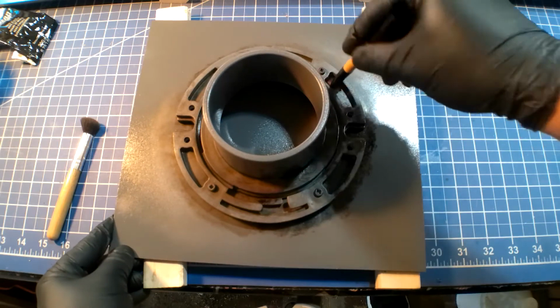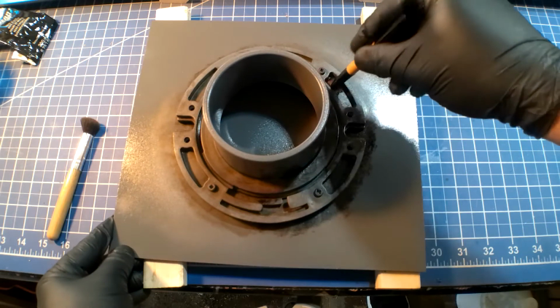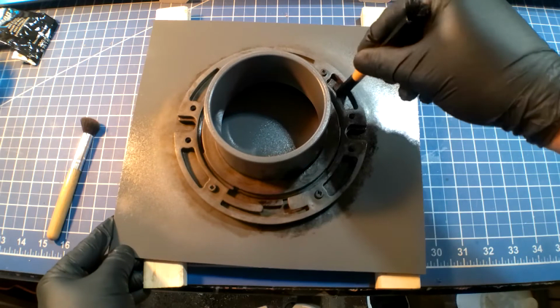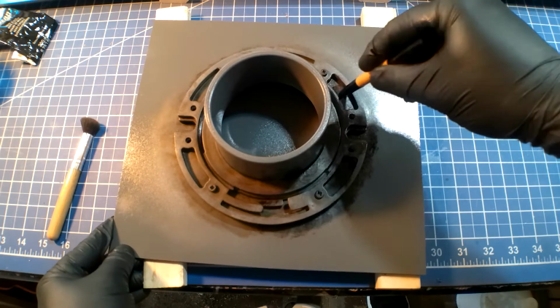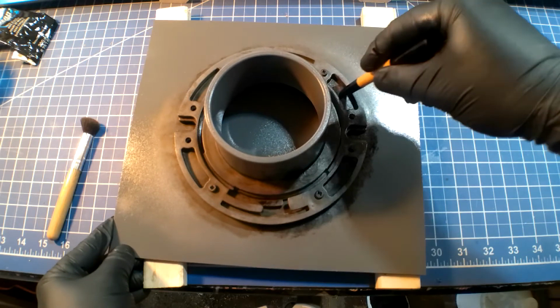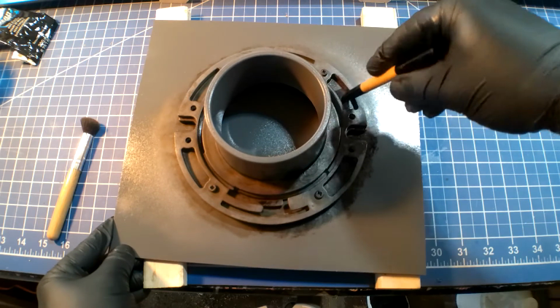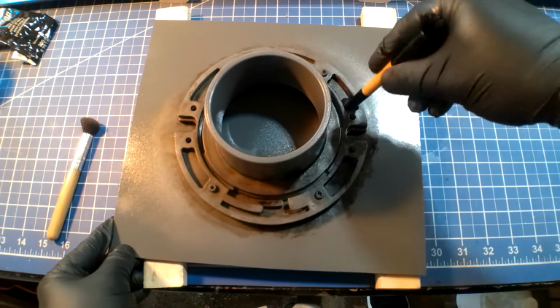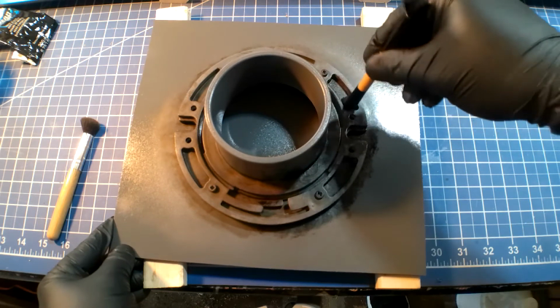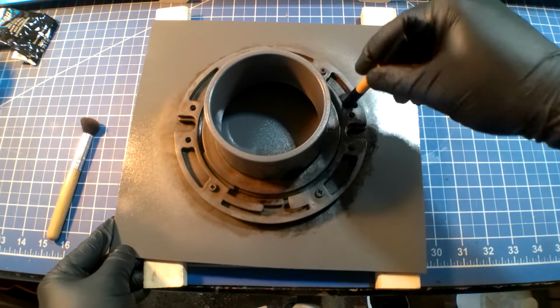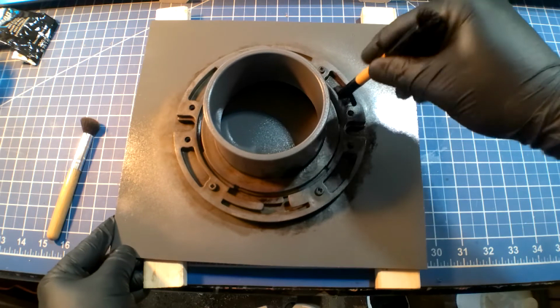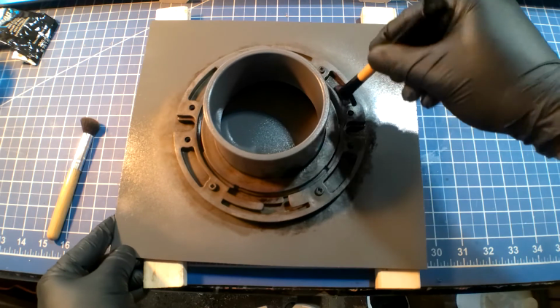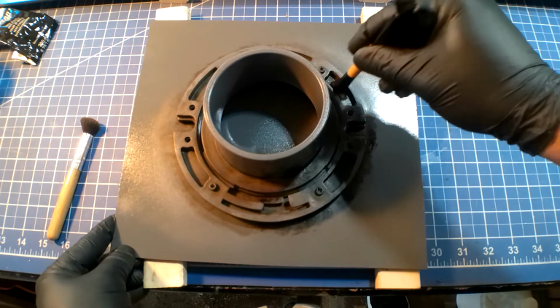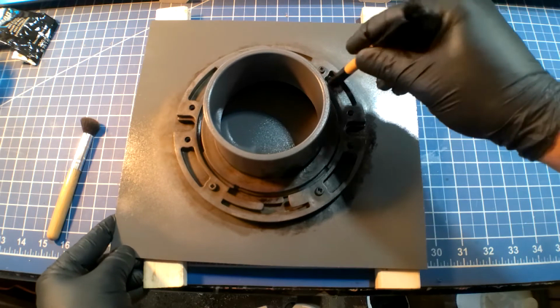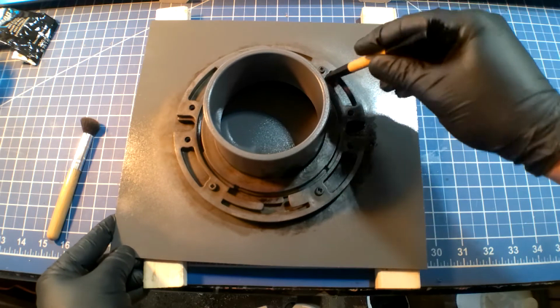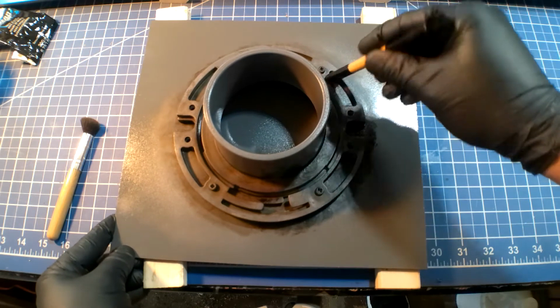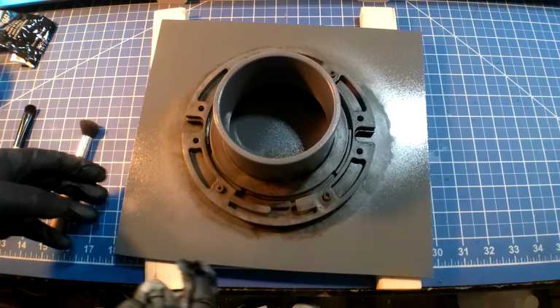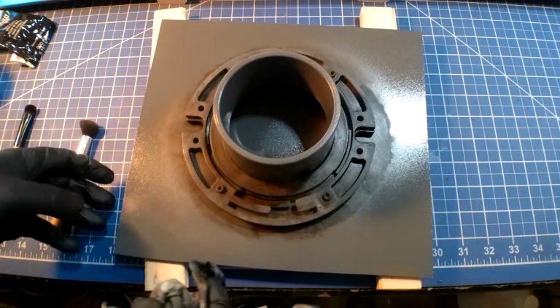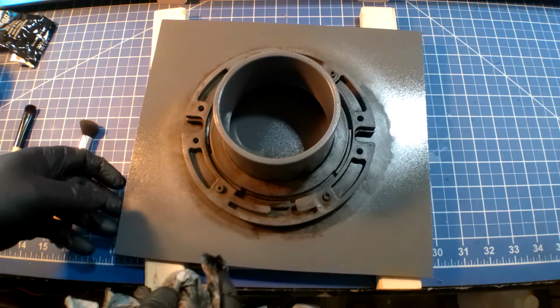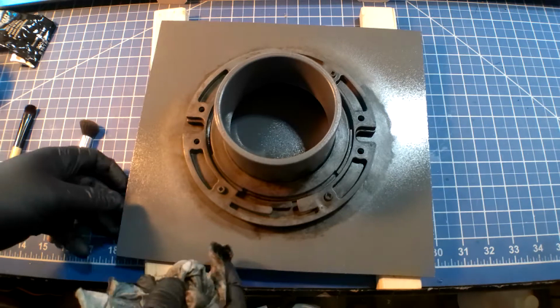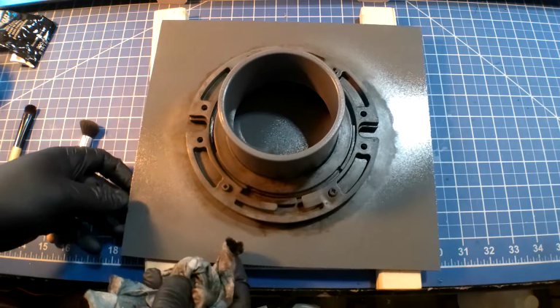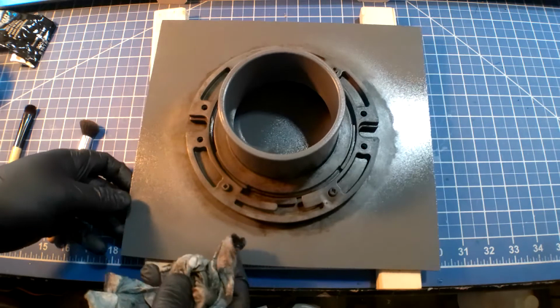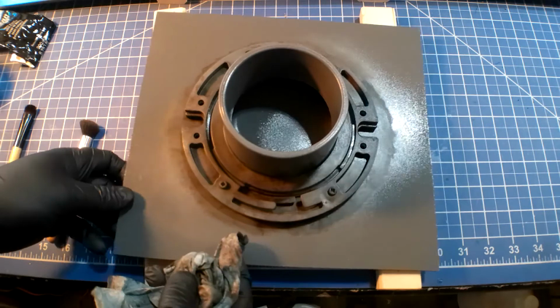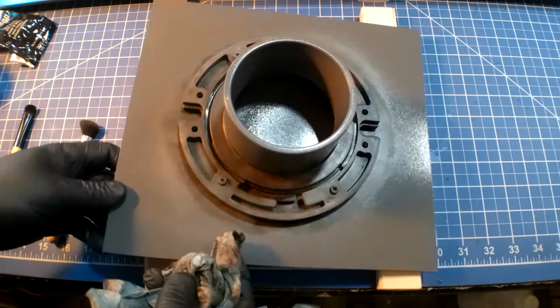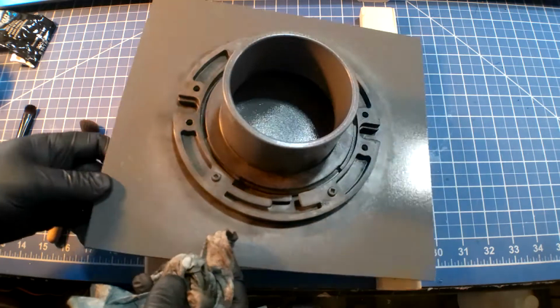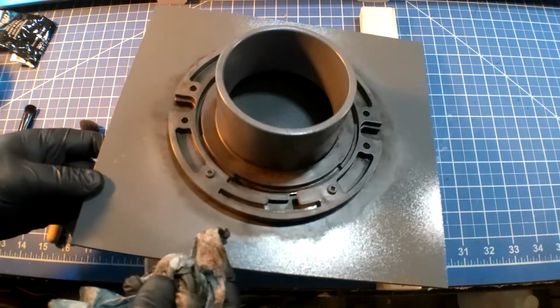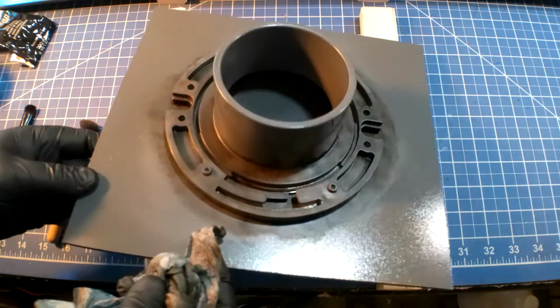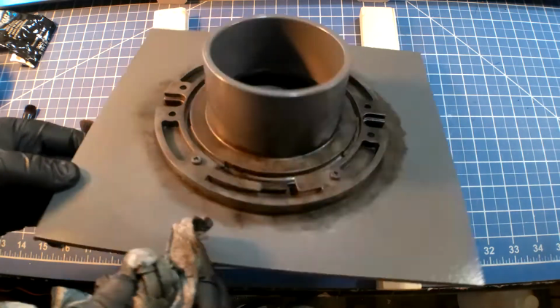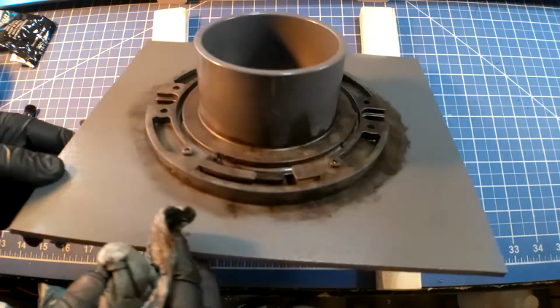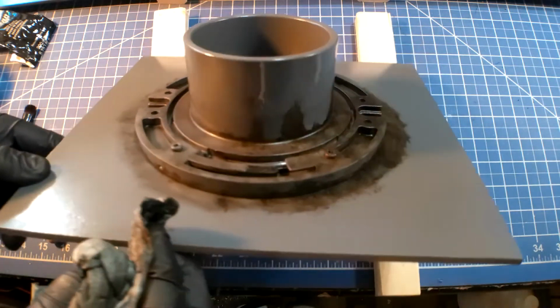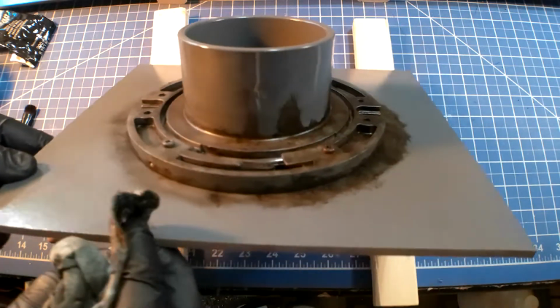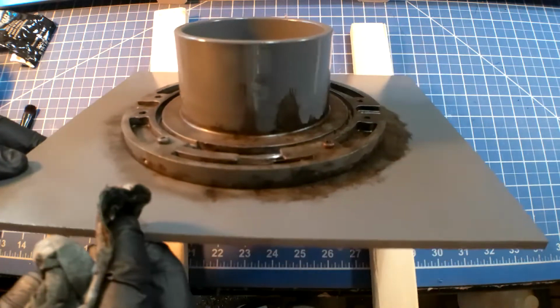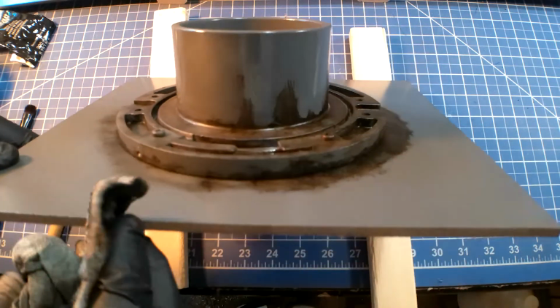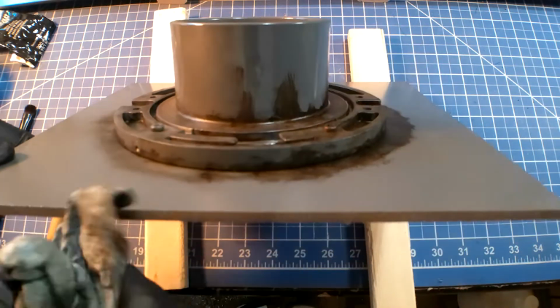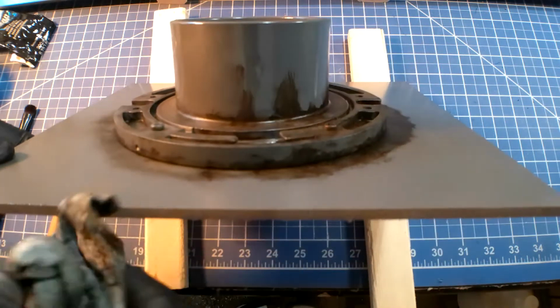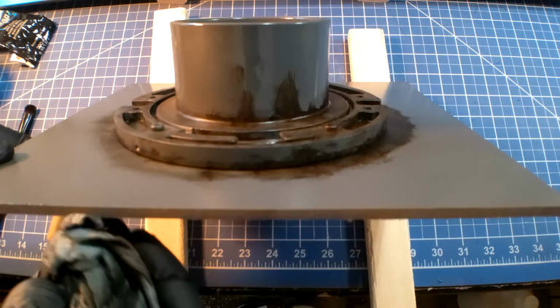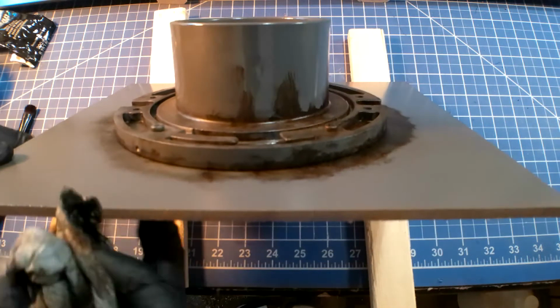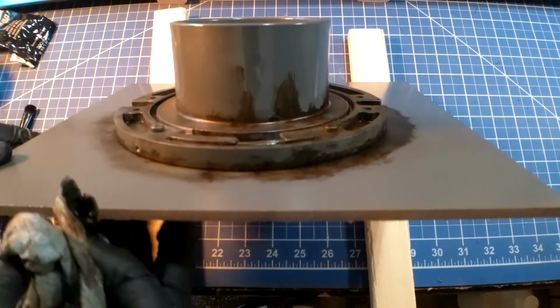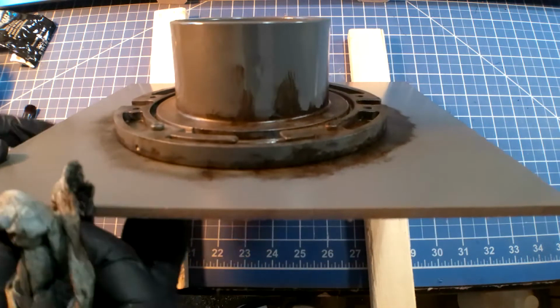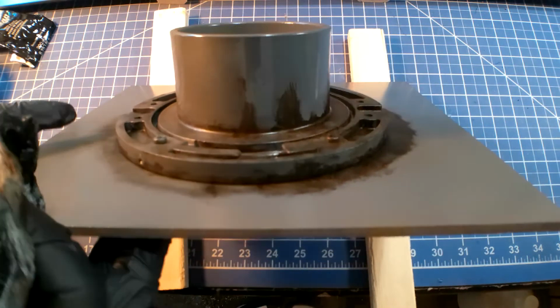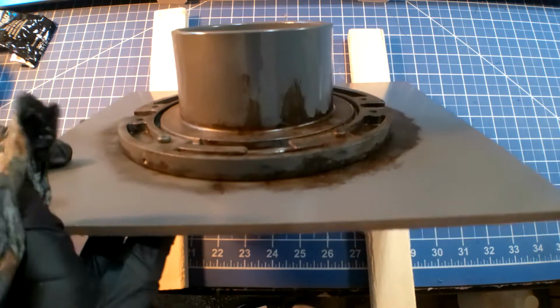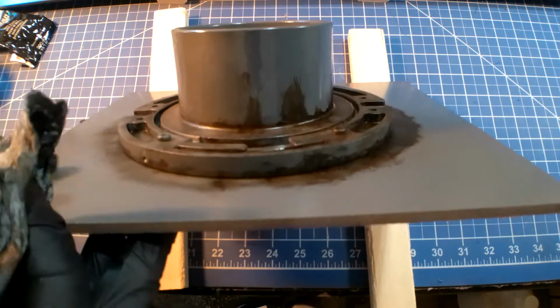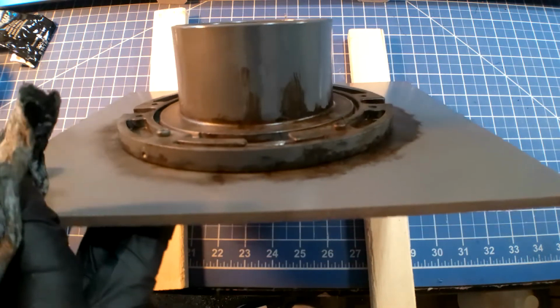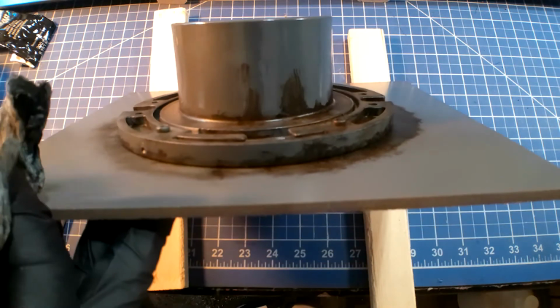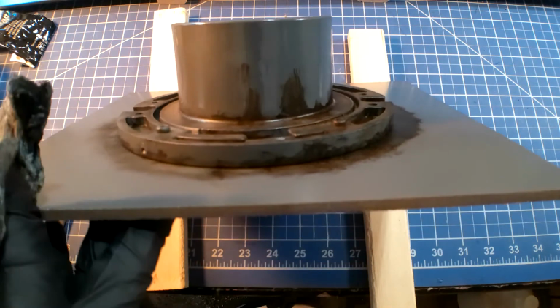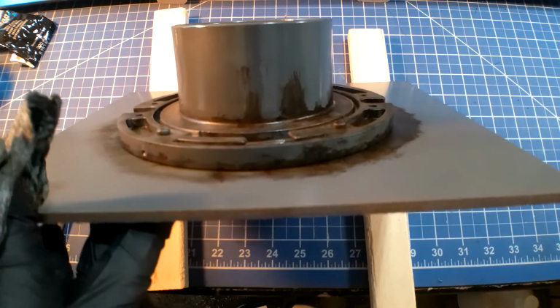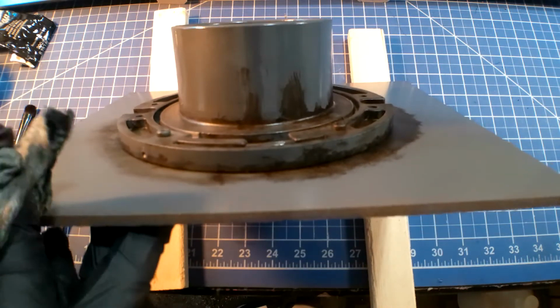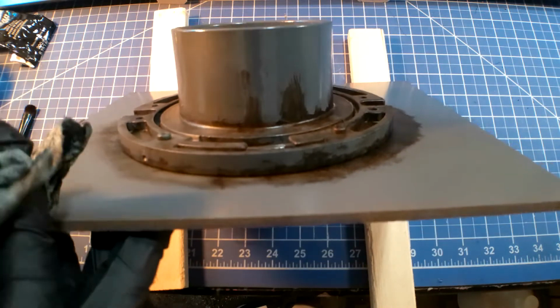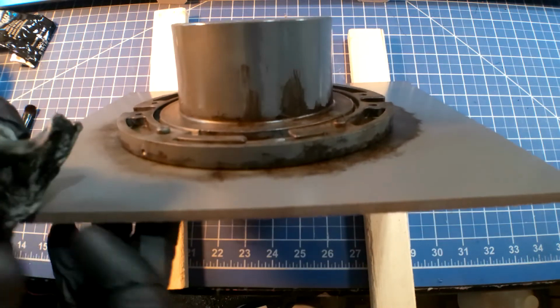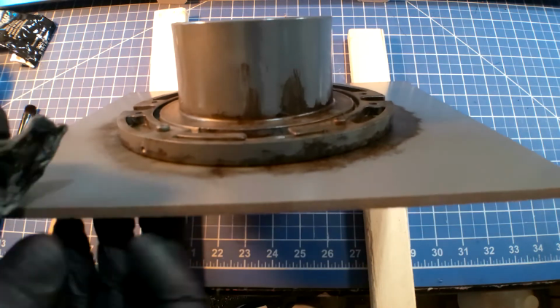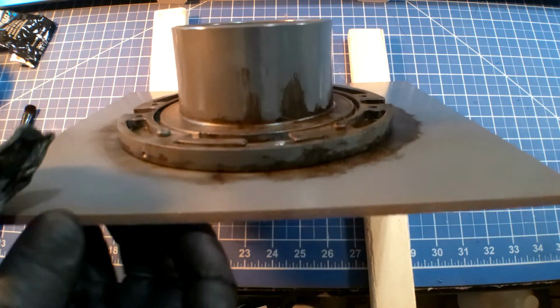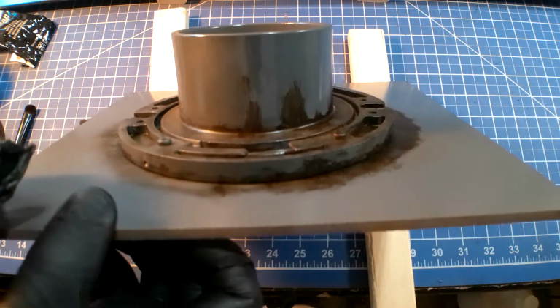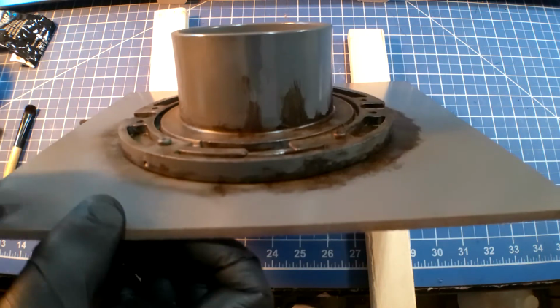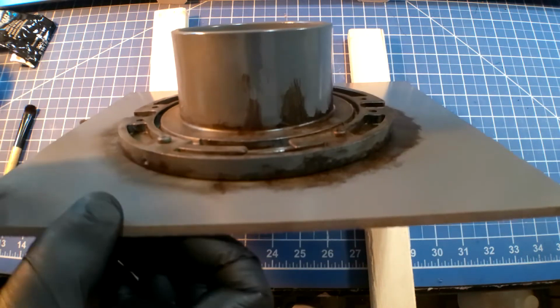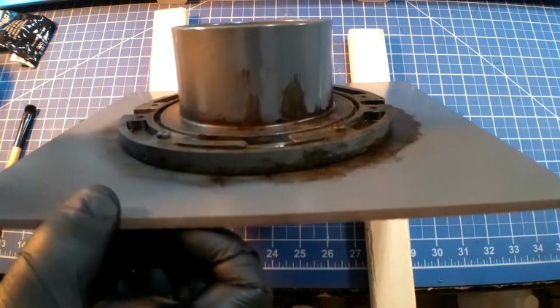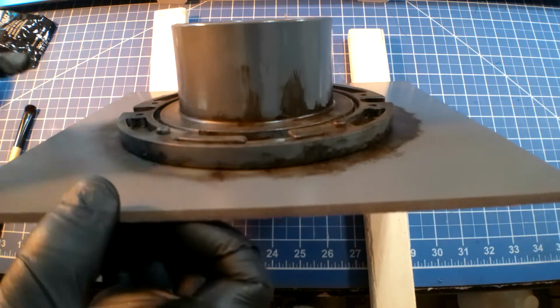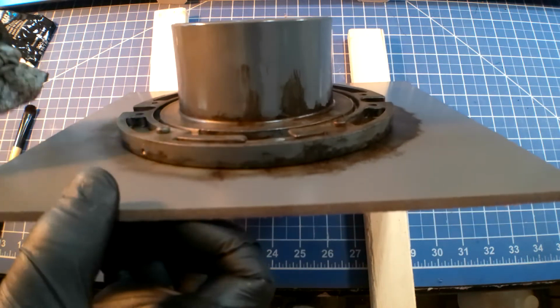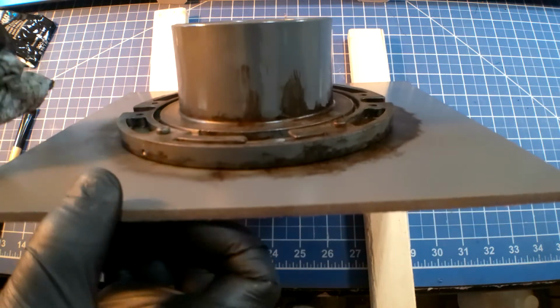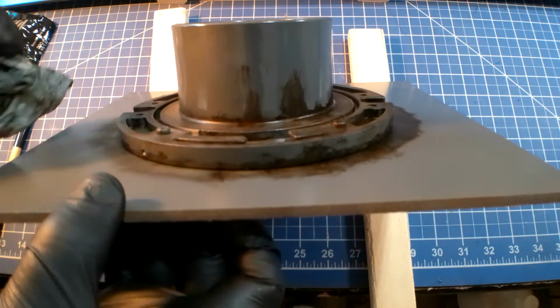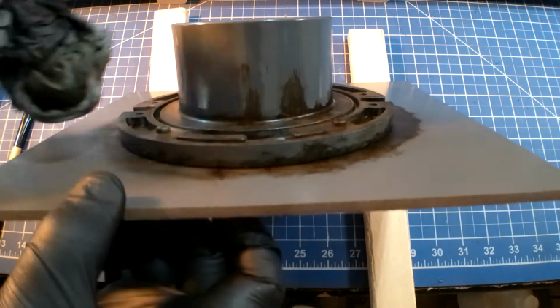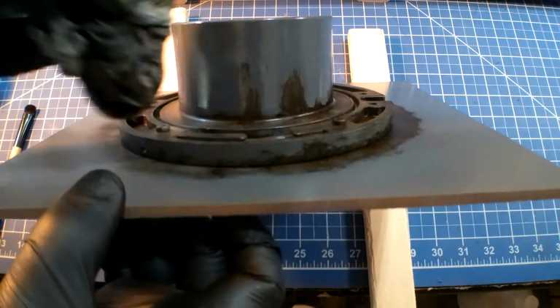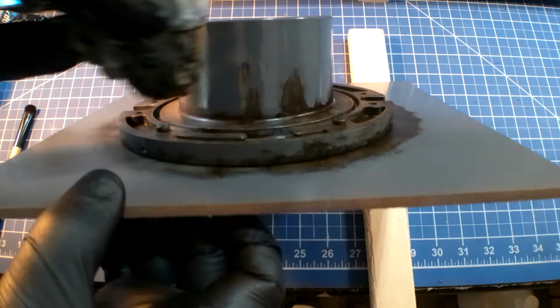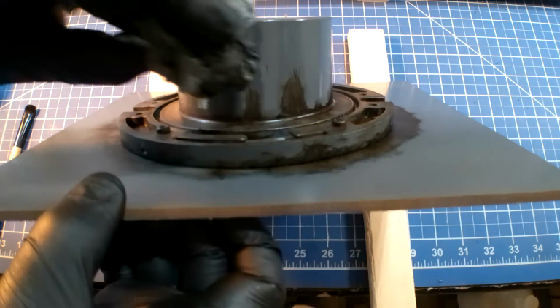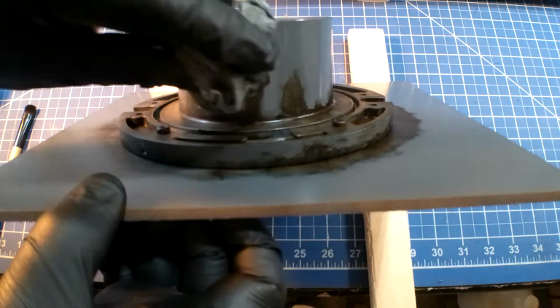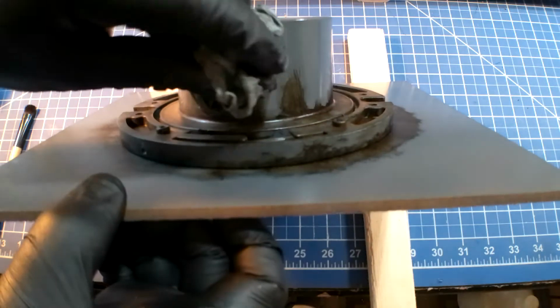In all the weathering, I tried to create drip marks so that once it was upside down, it would feel more authentic to the used universe.